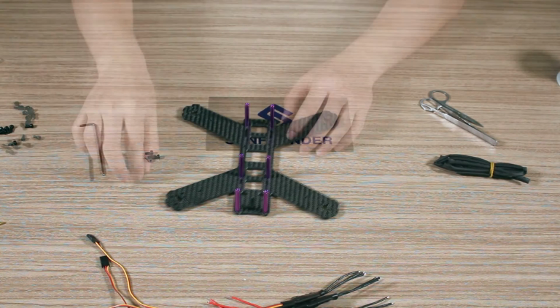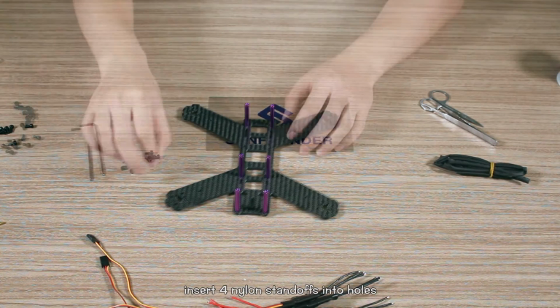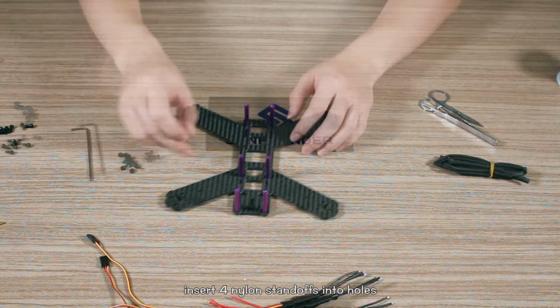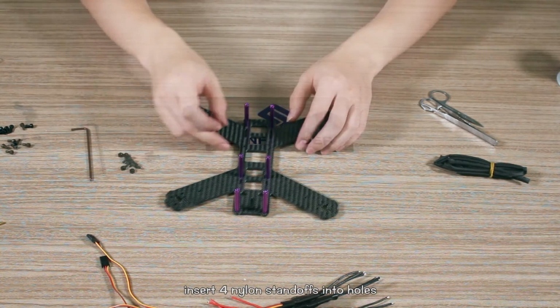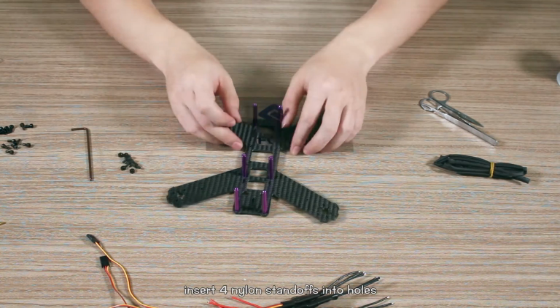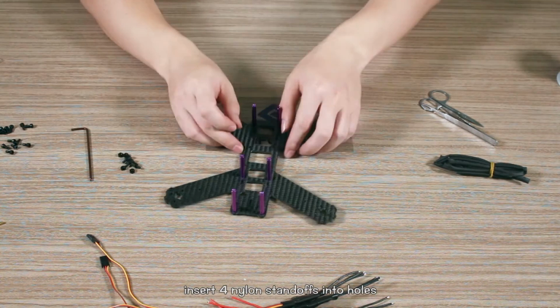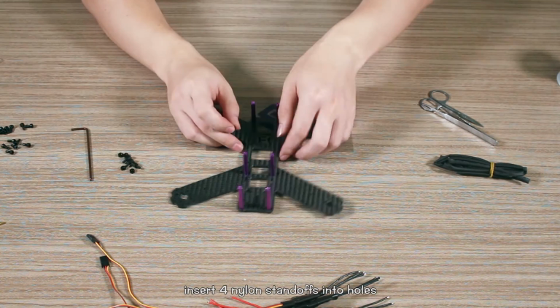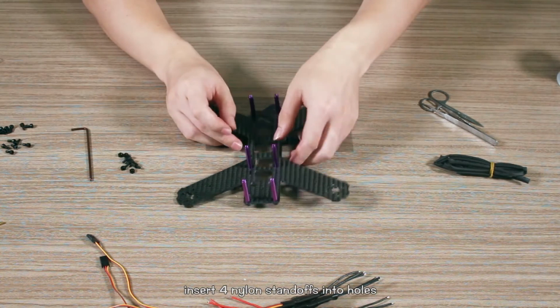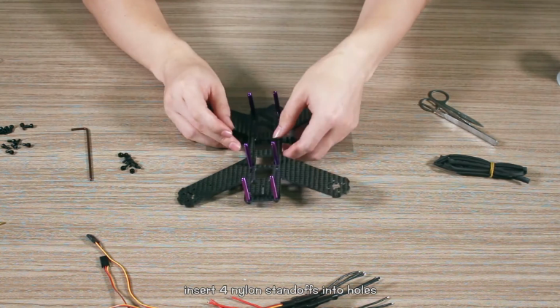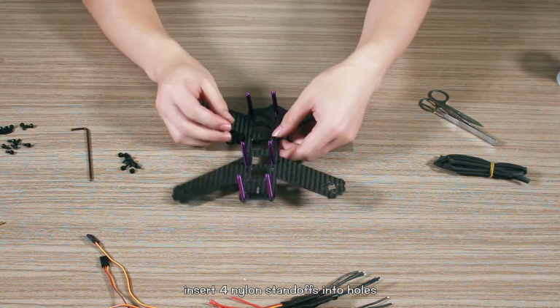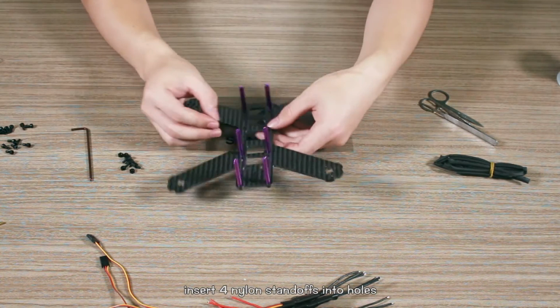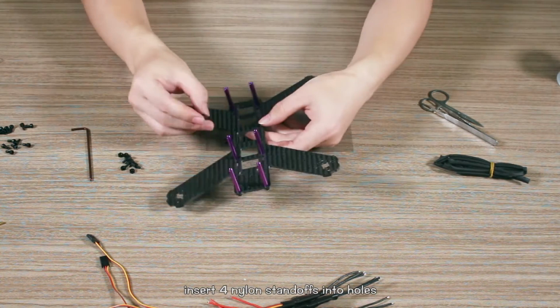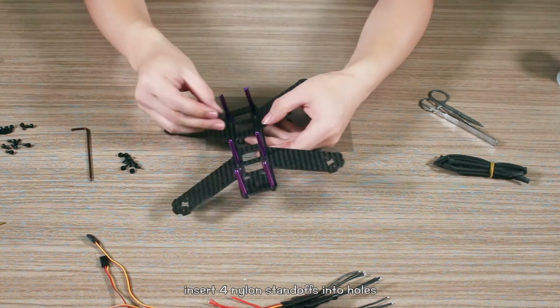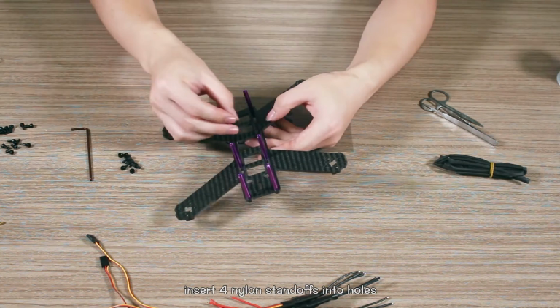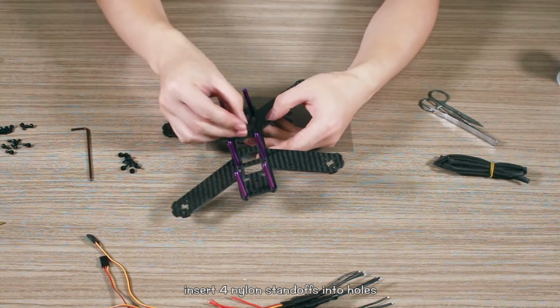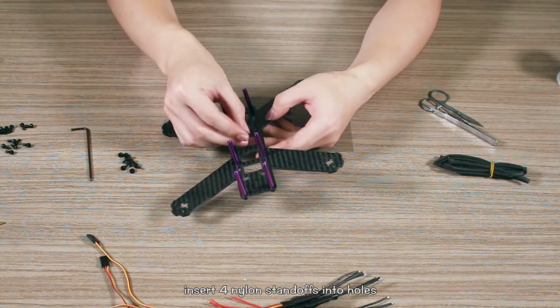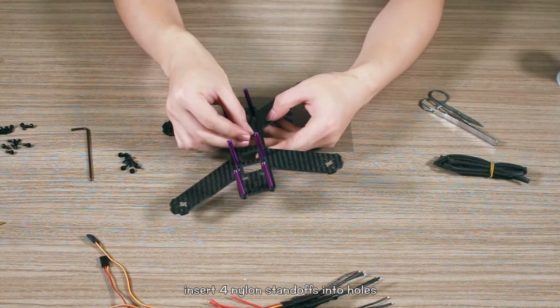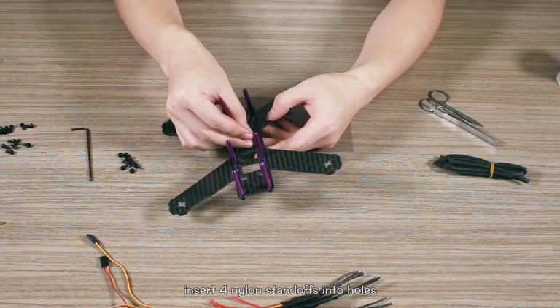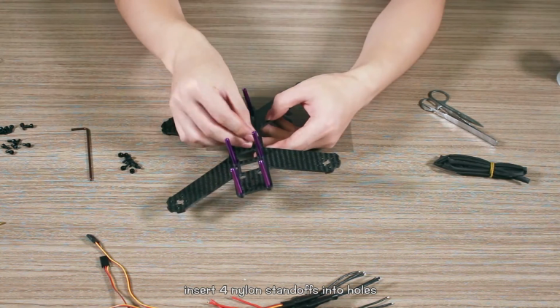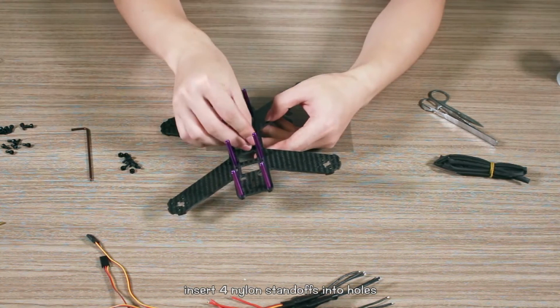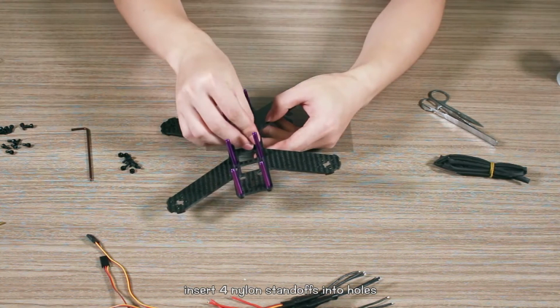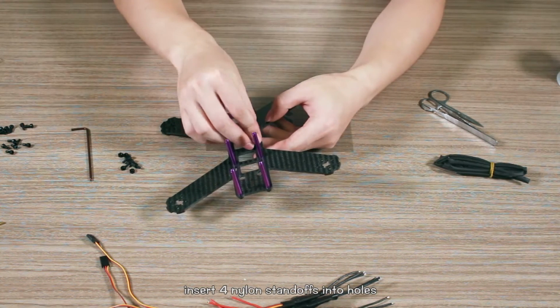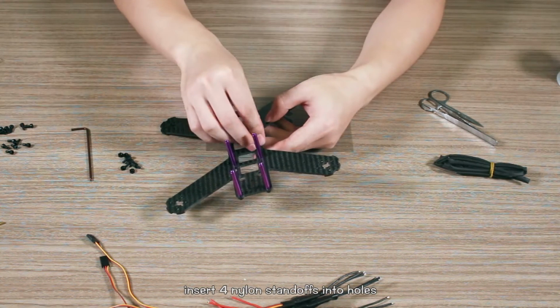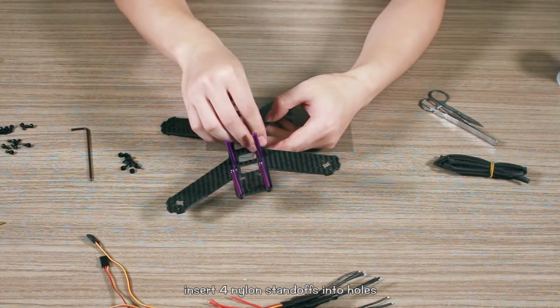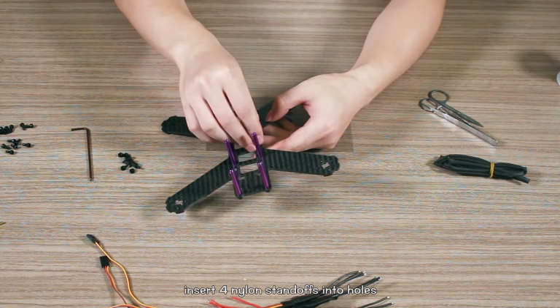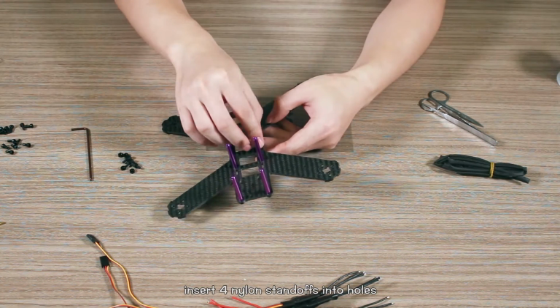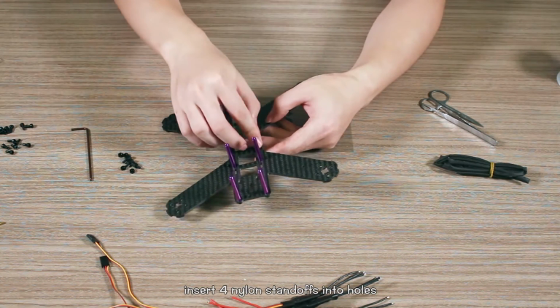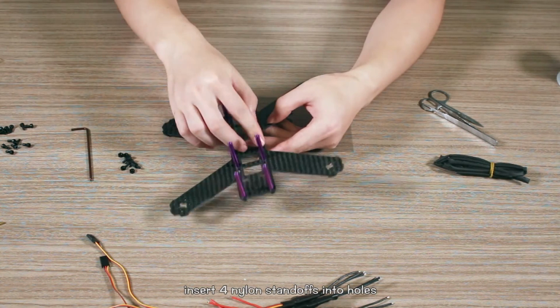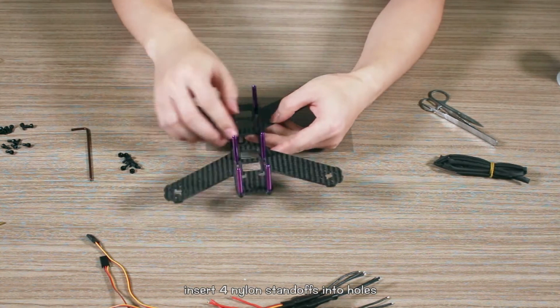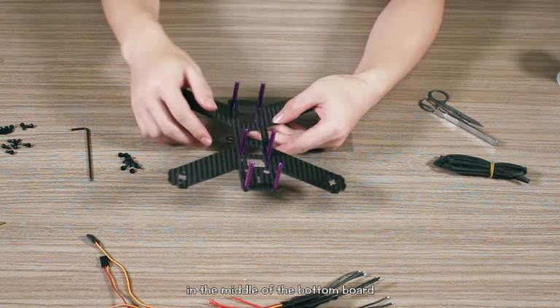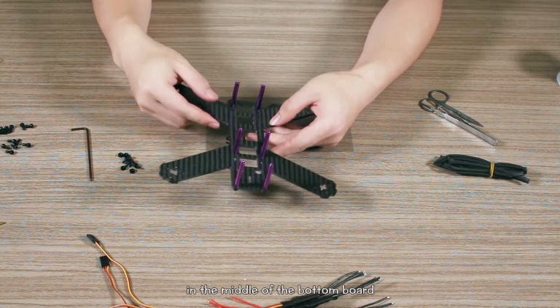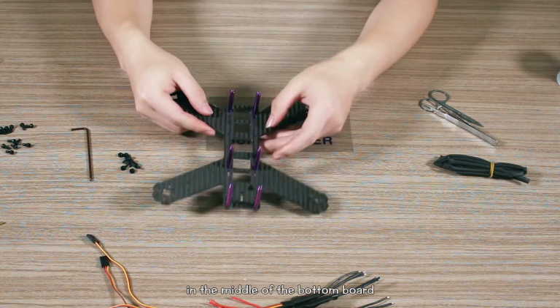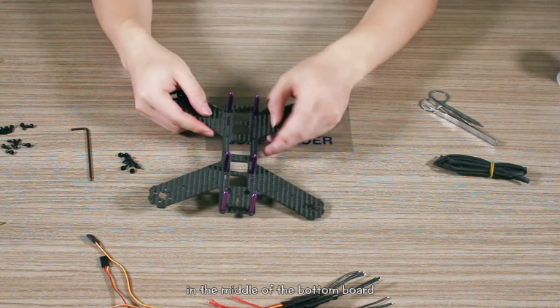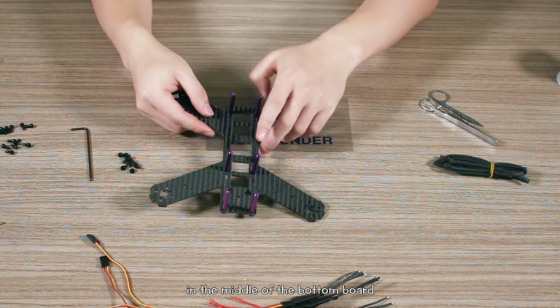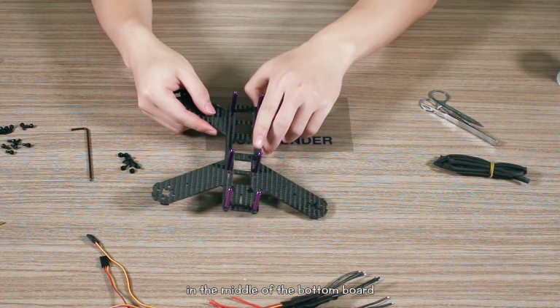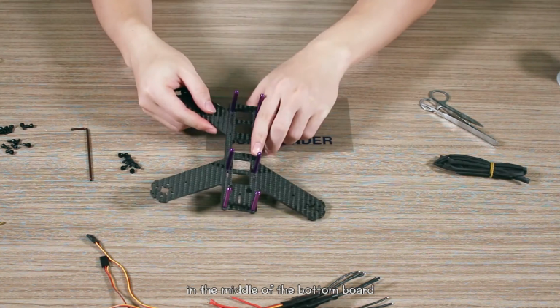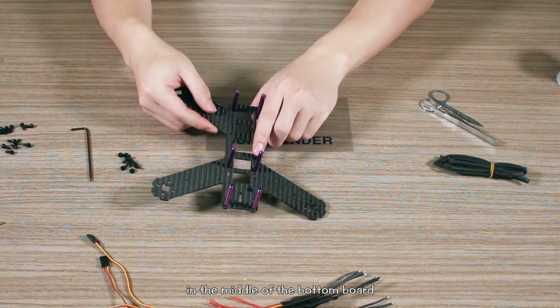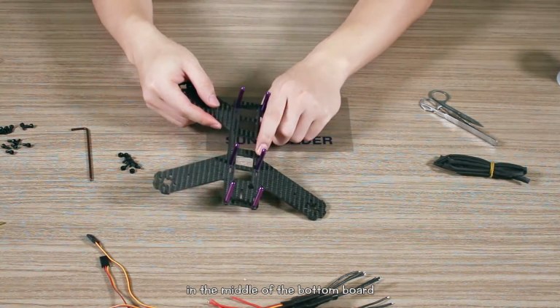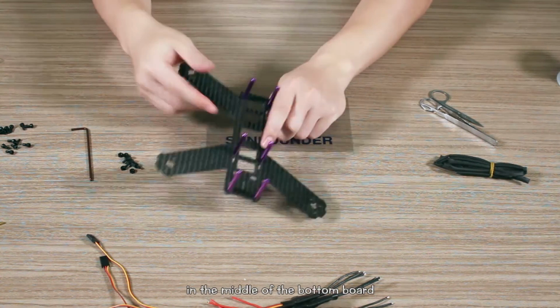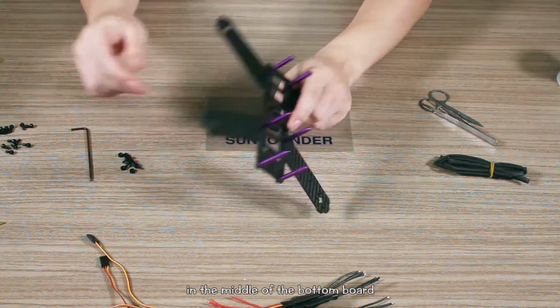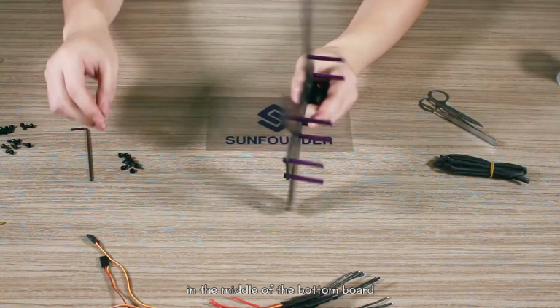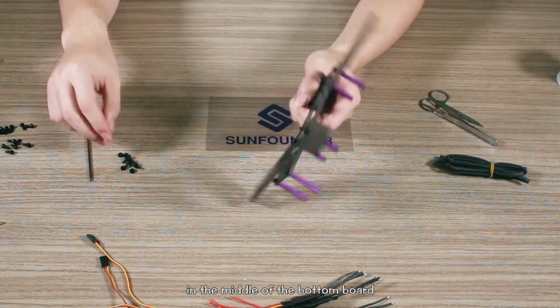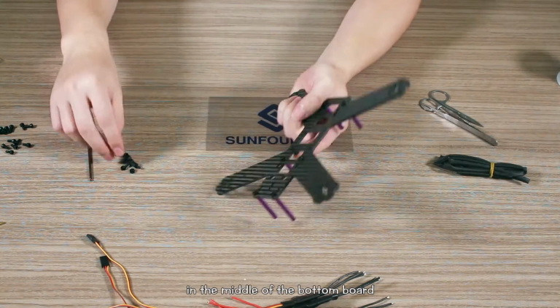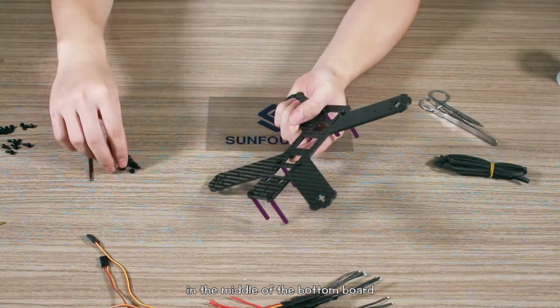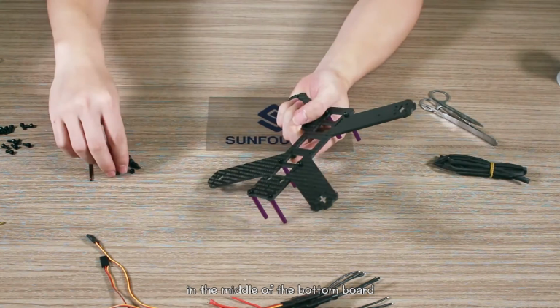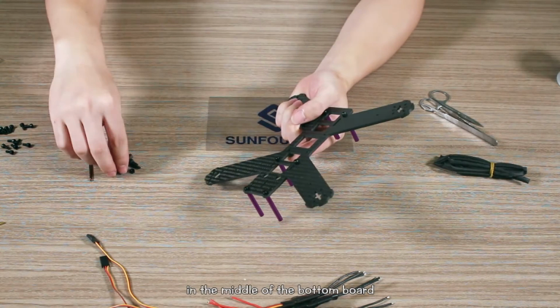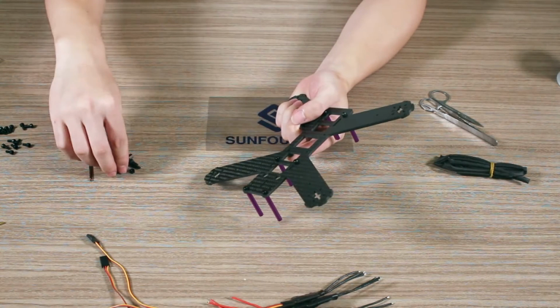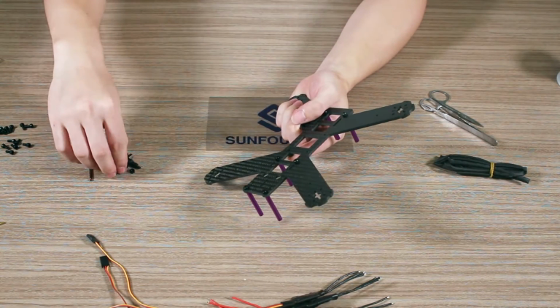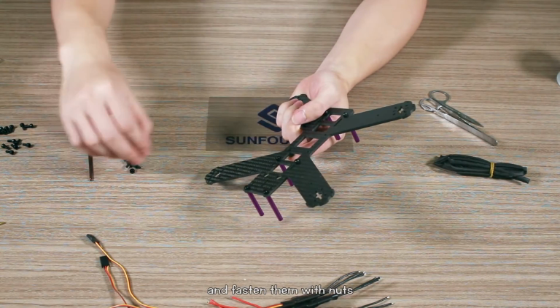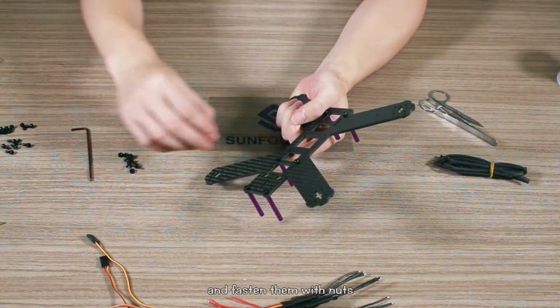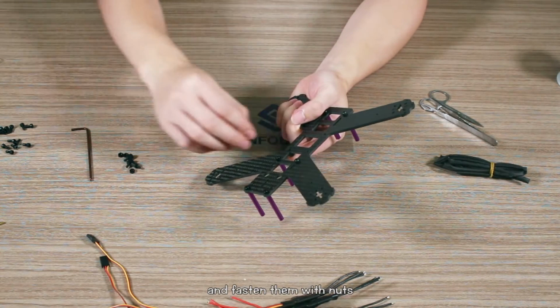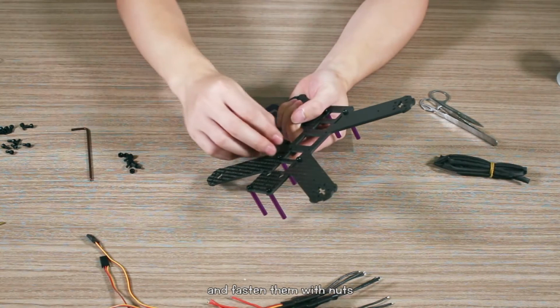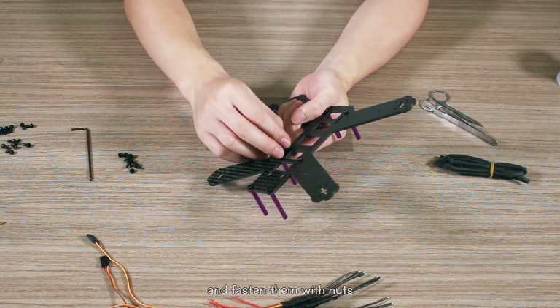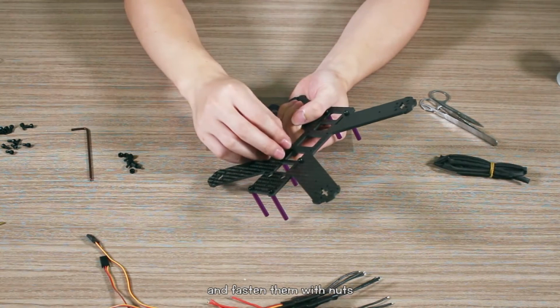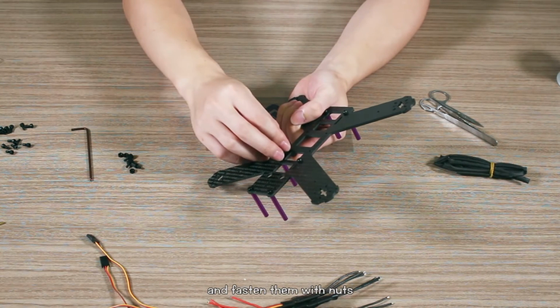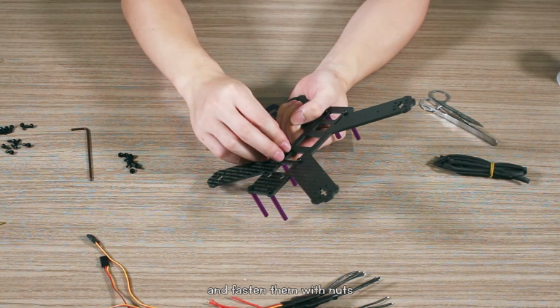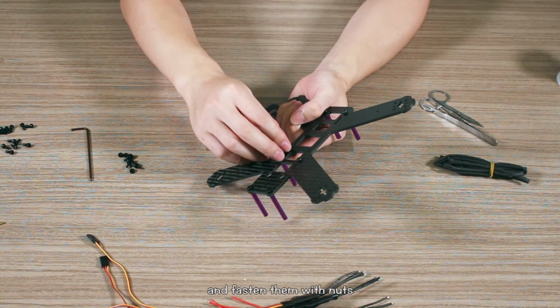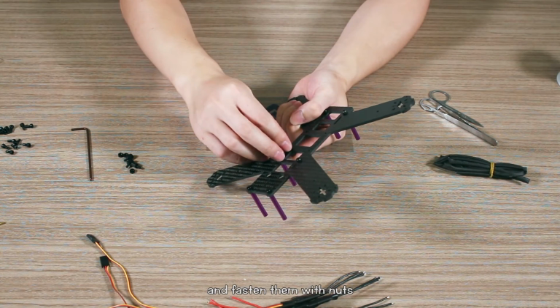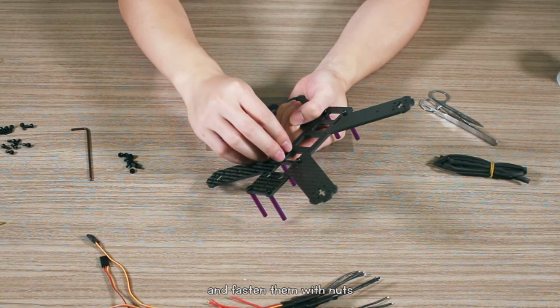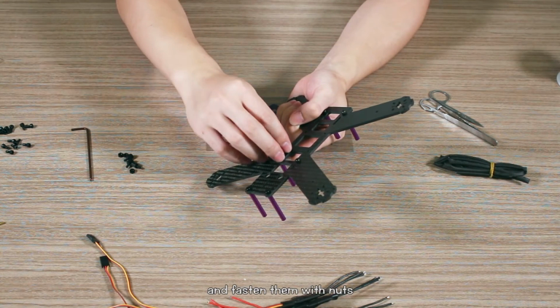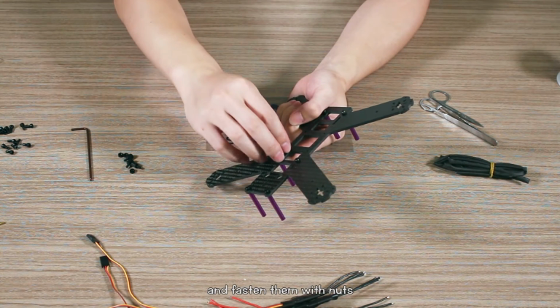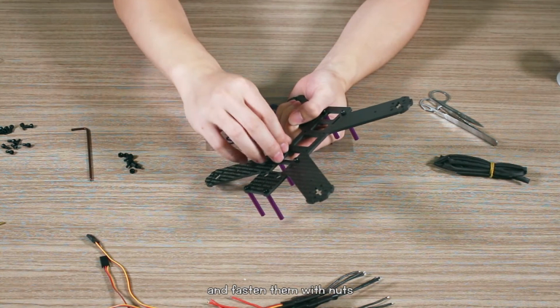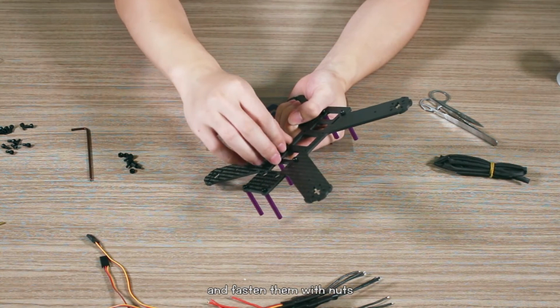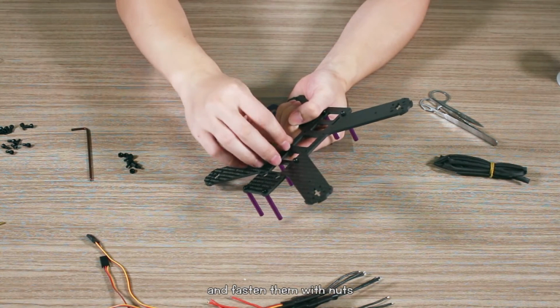Insert four nylon standoffs into the holes in the middle of the bottom board and fasten them with knots.